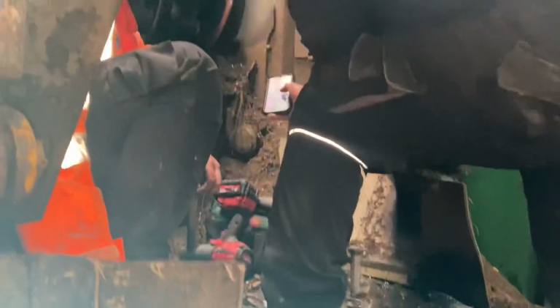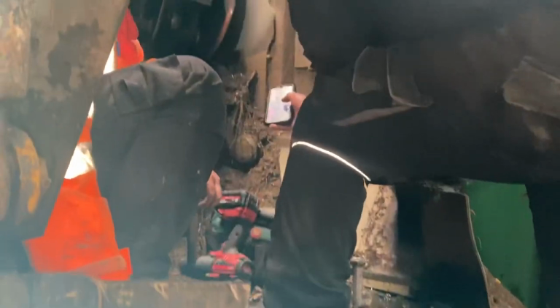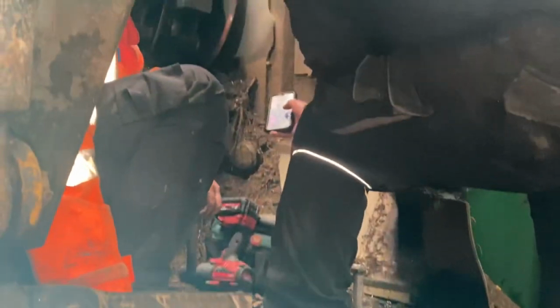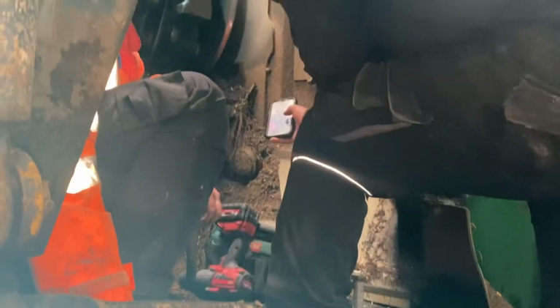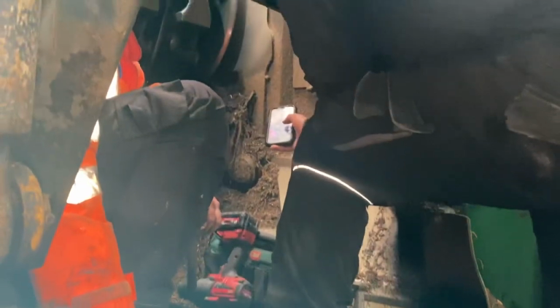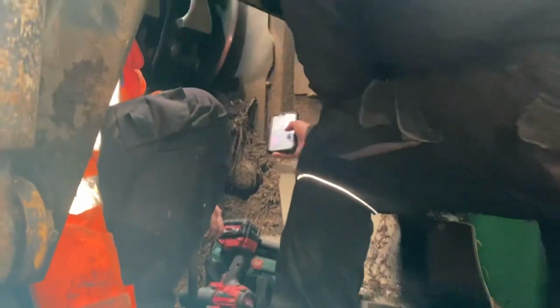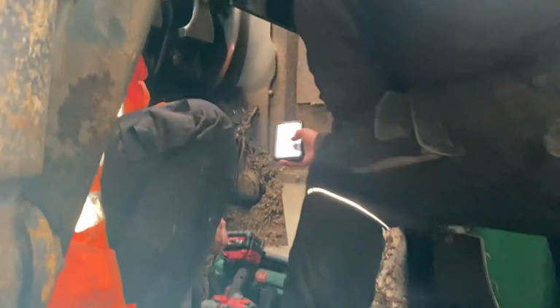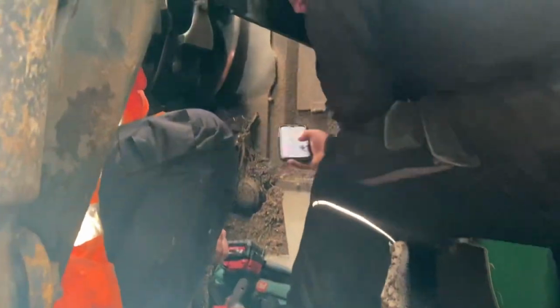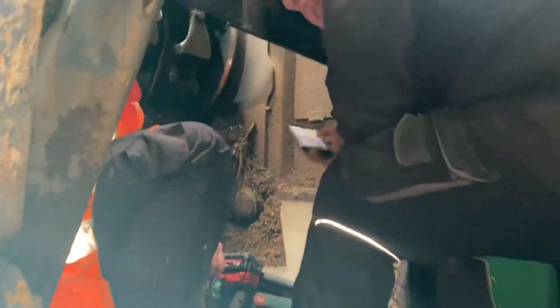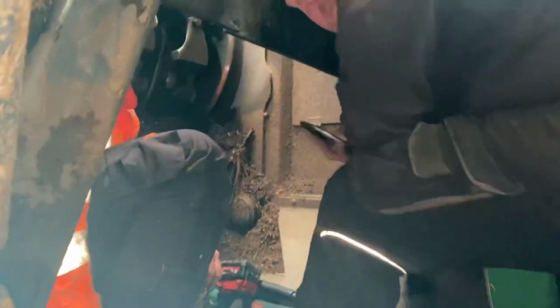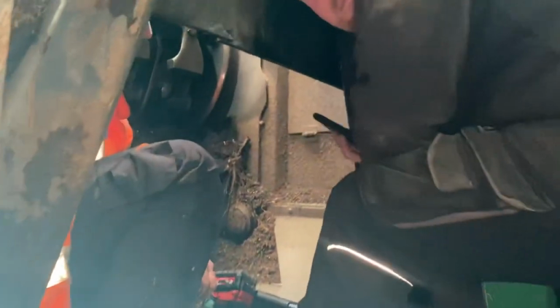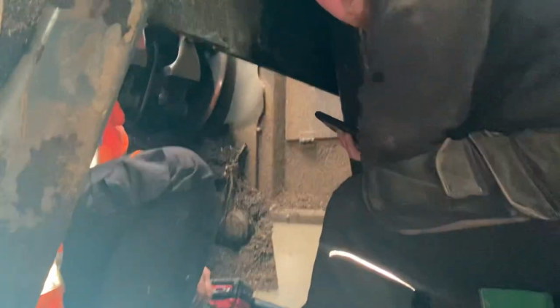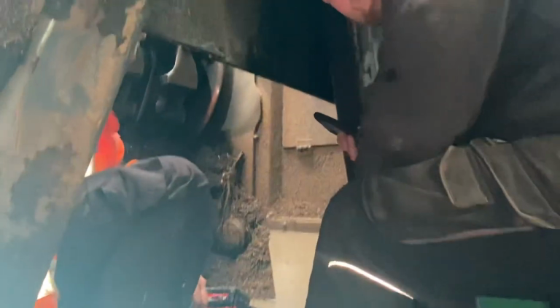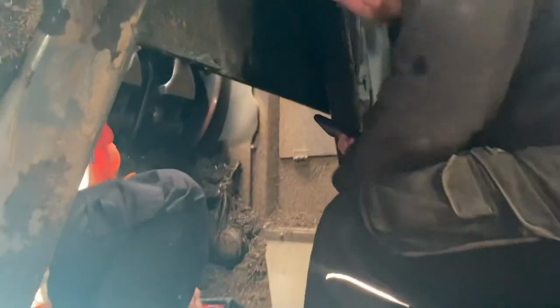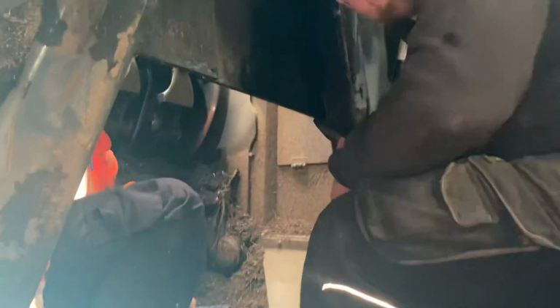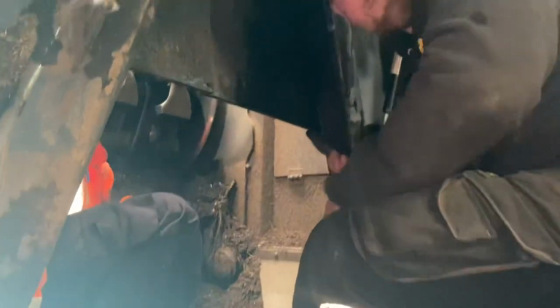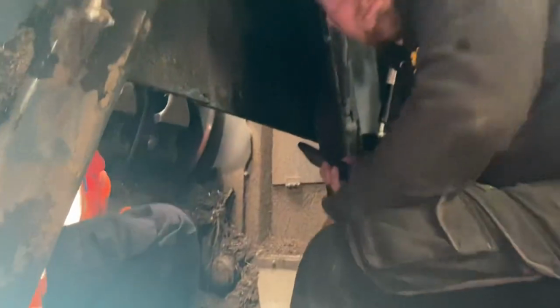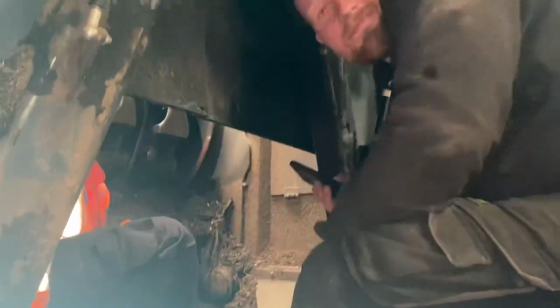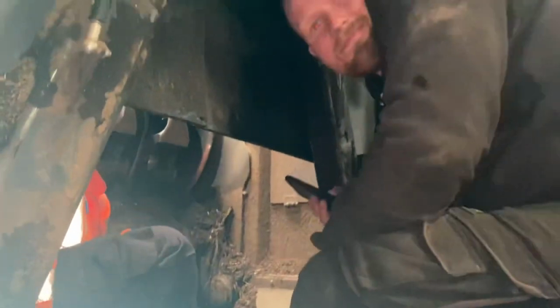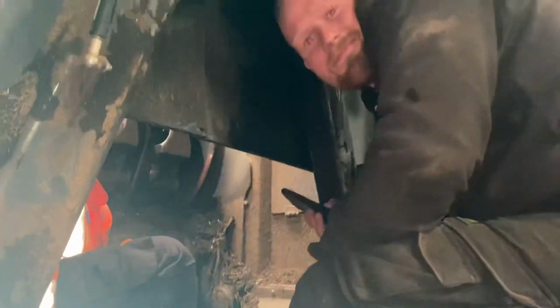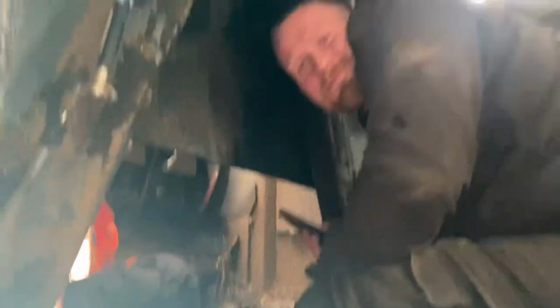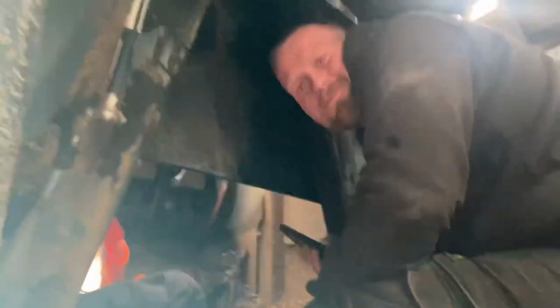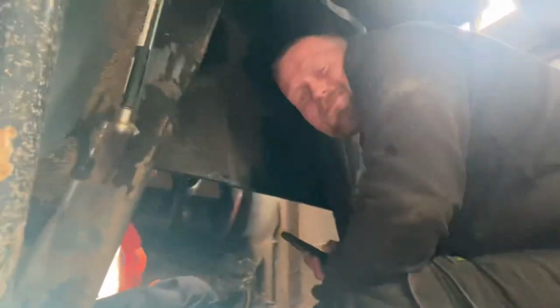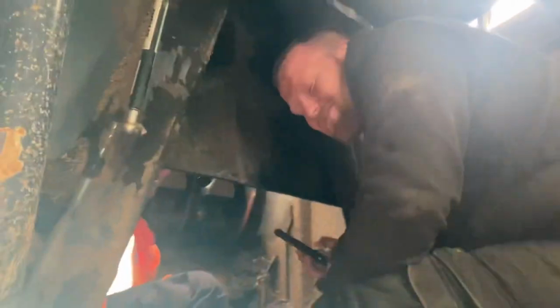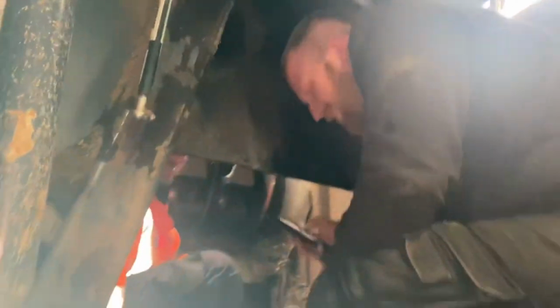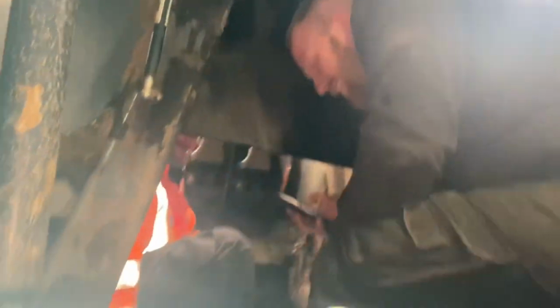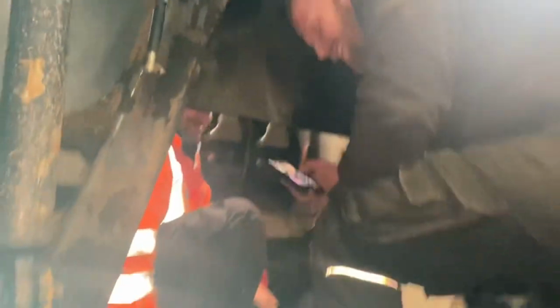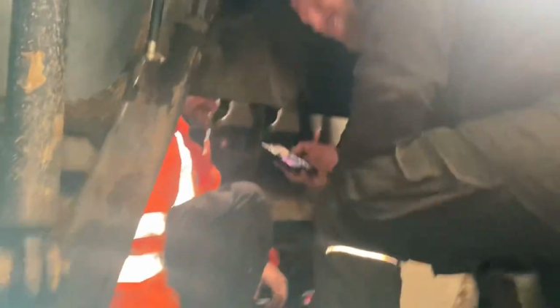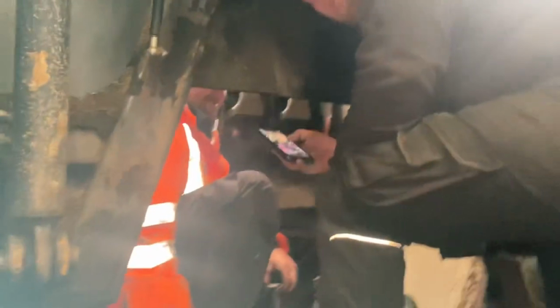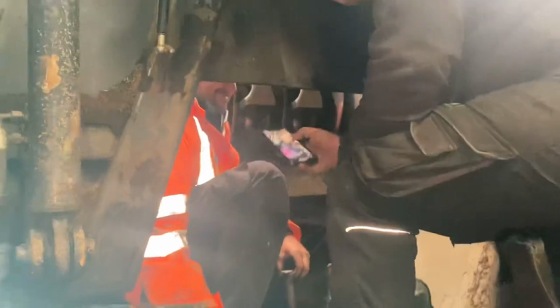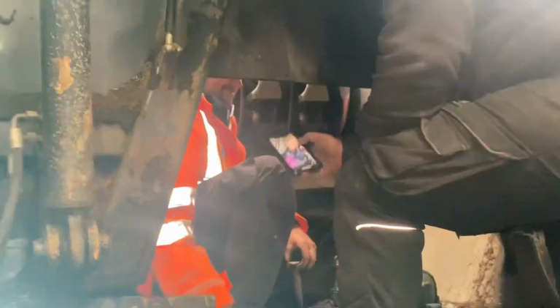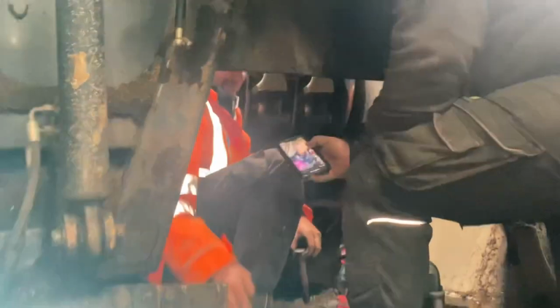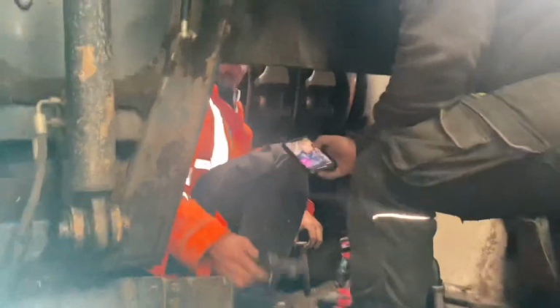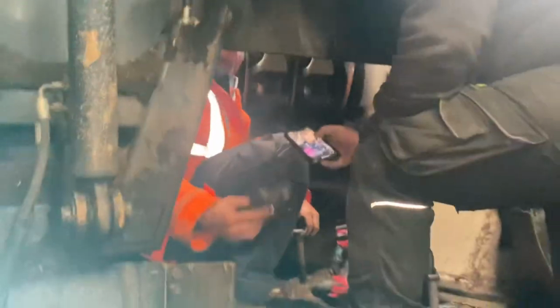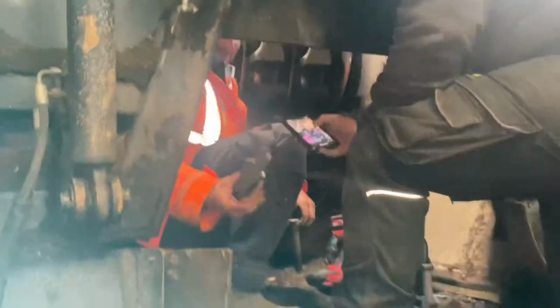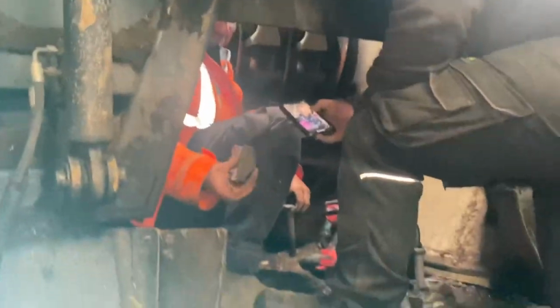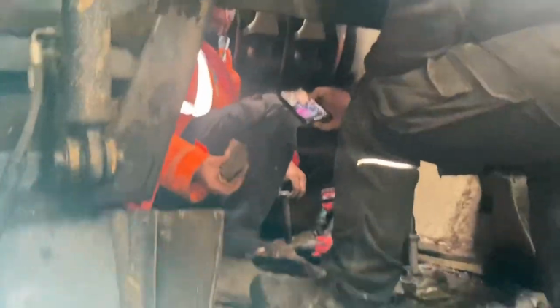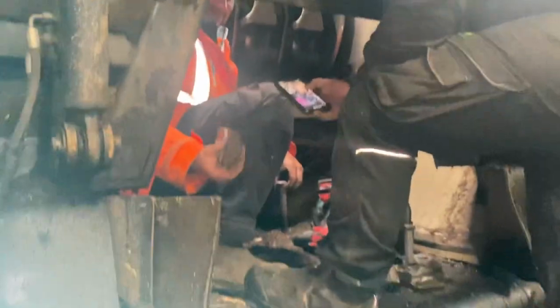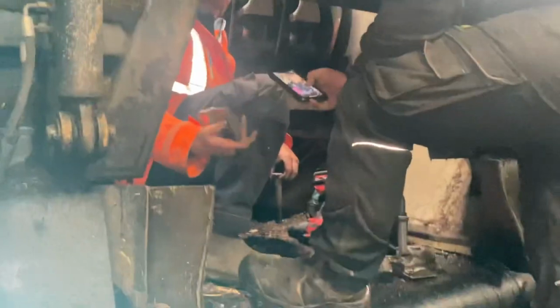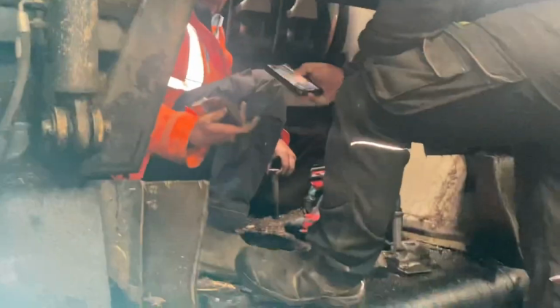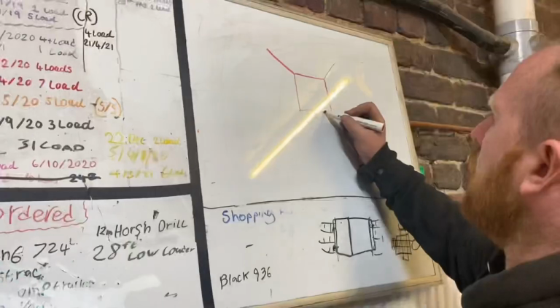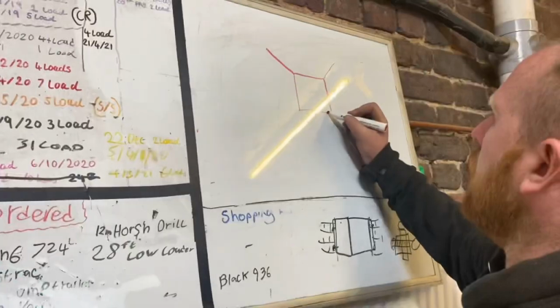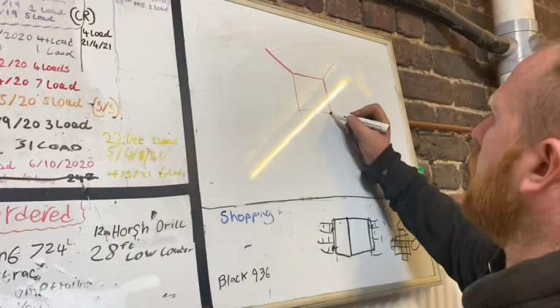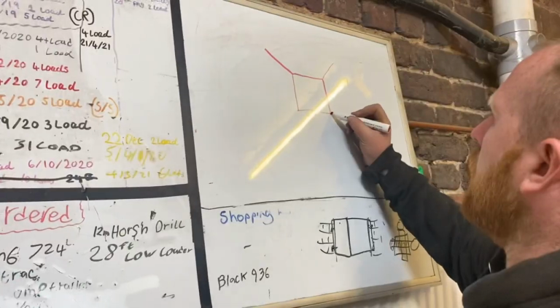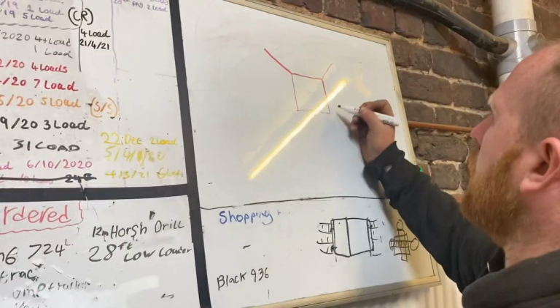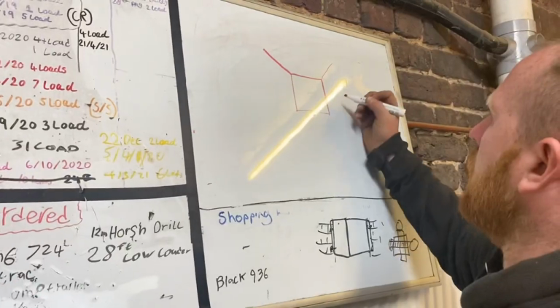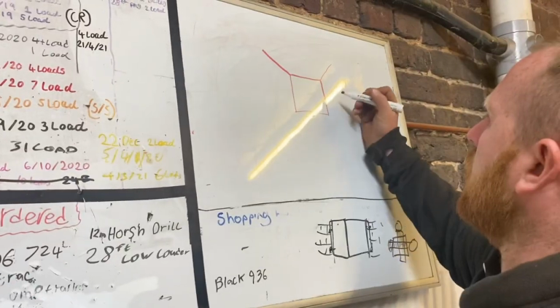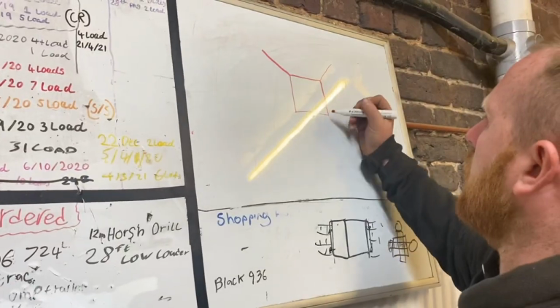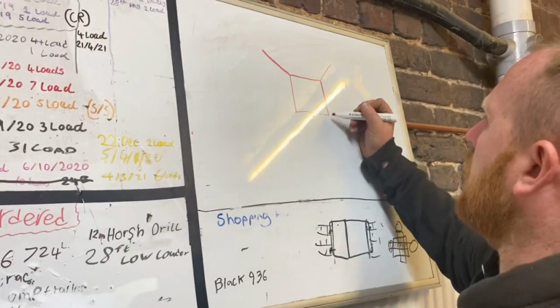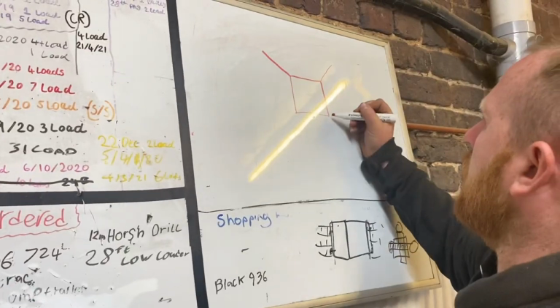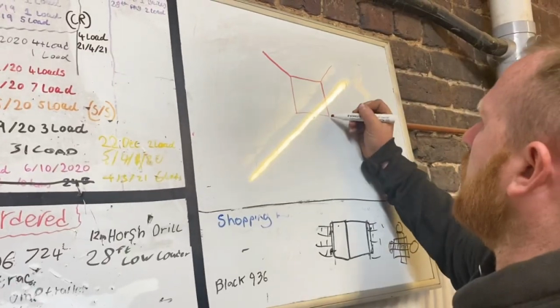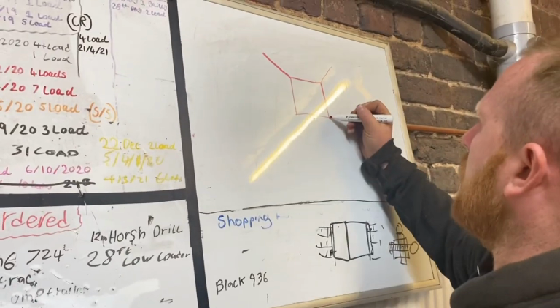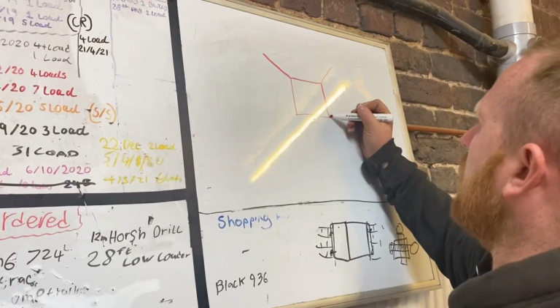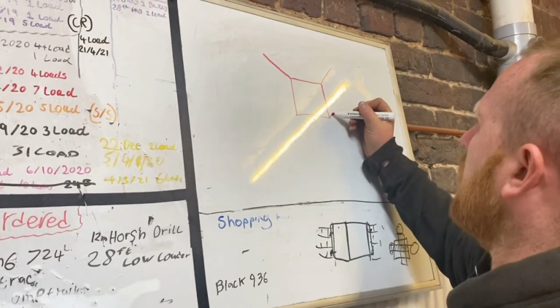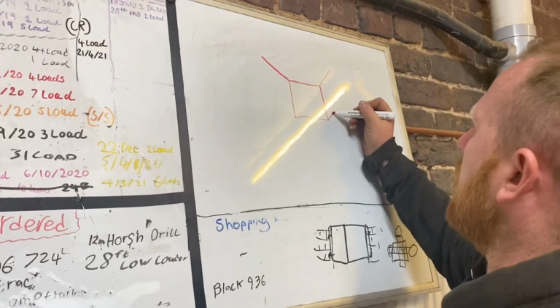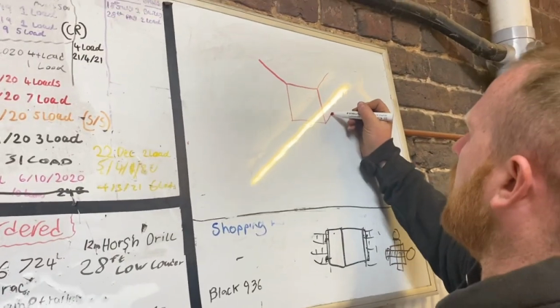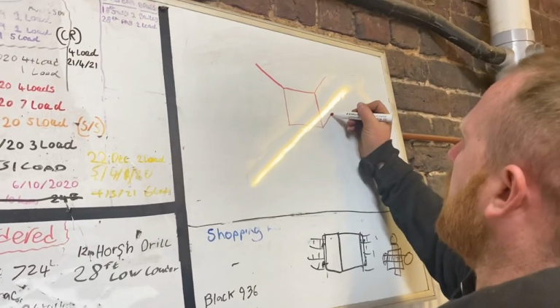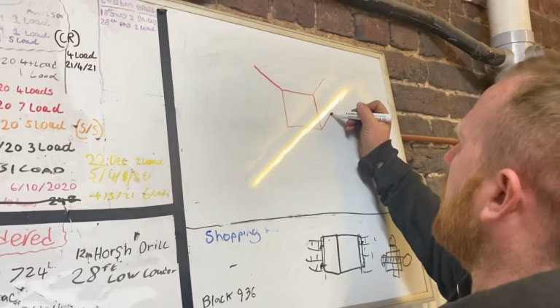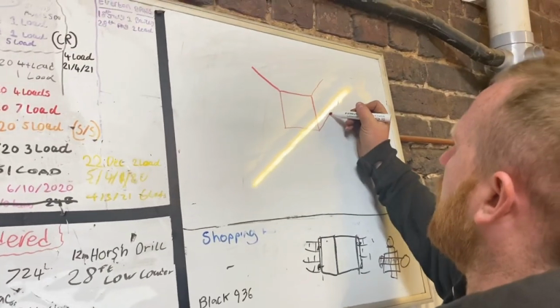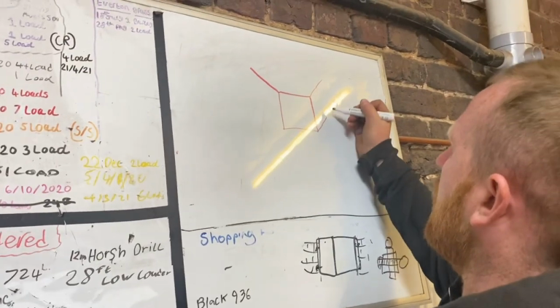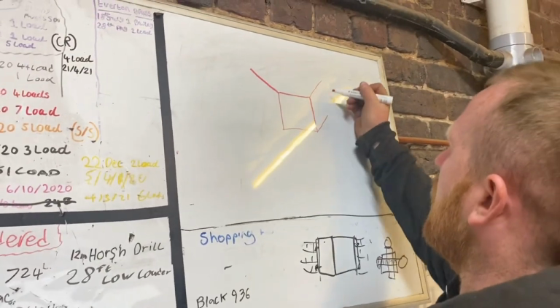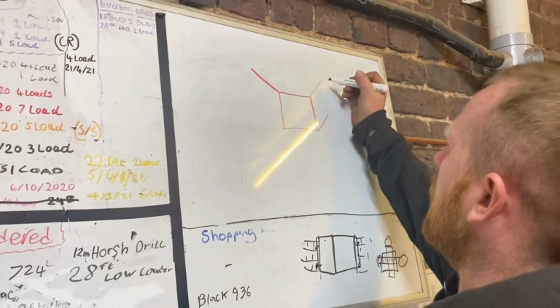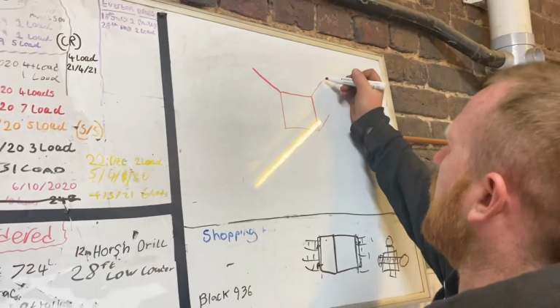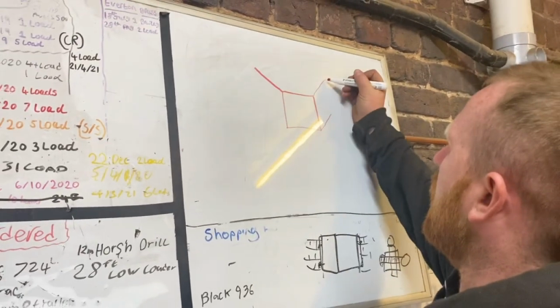The lads are busy fixing the chipper on TikTok. Can you tell what it is yet?